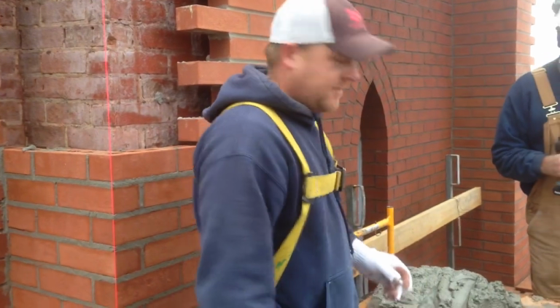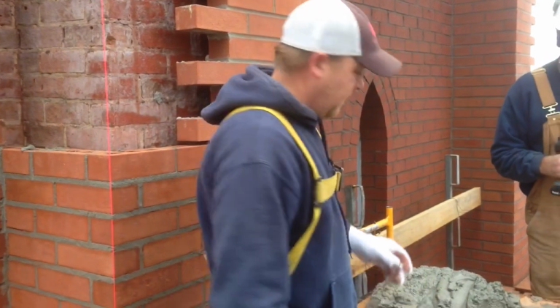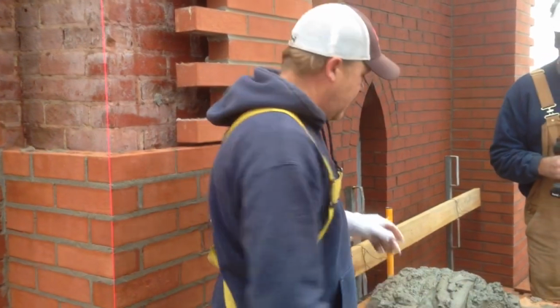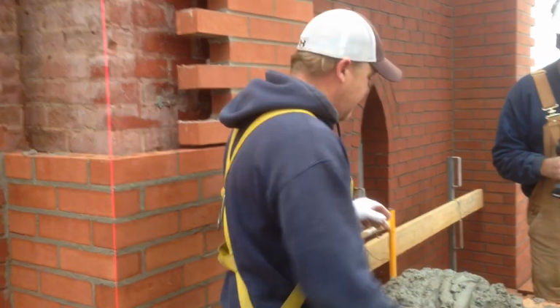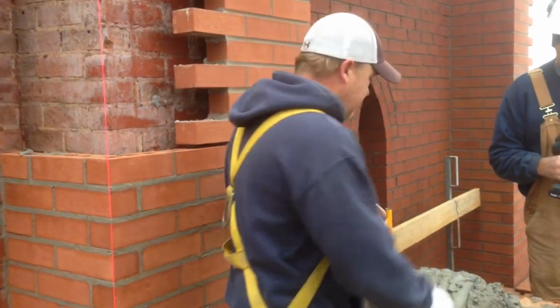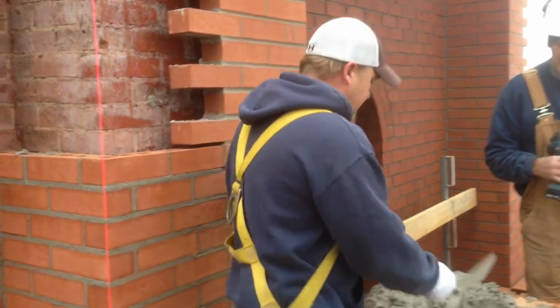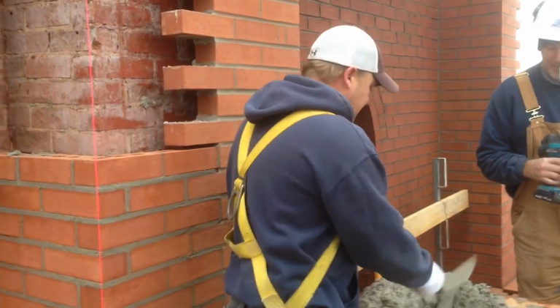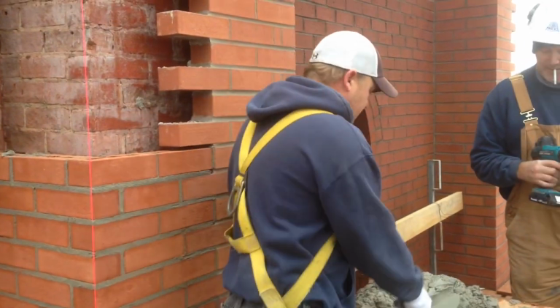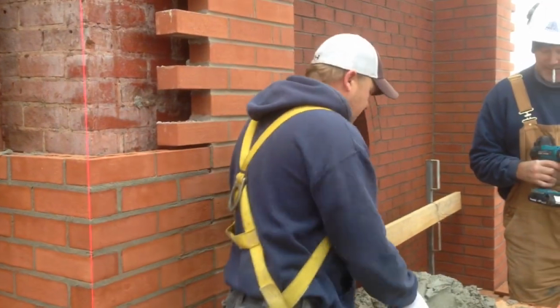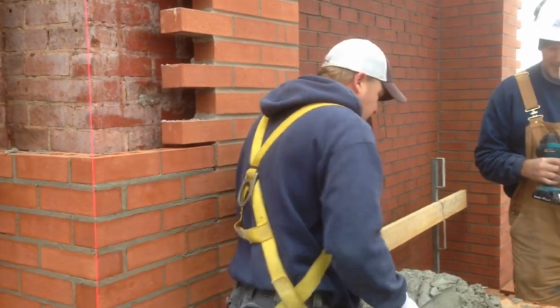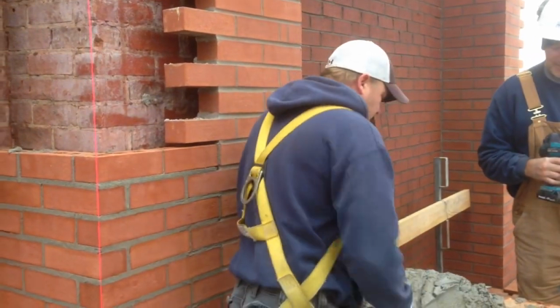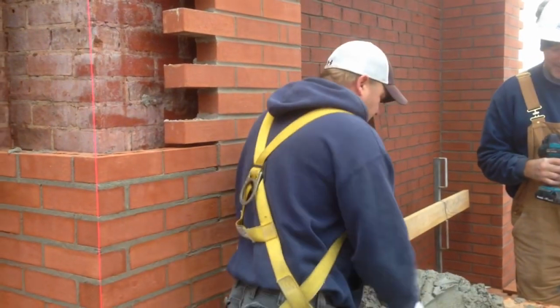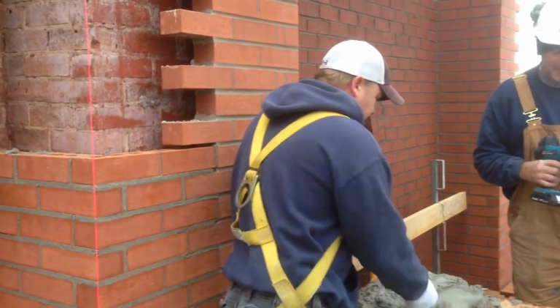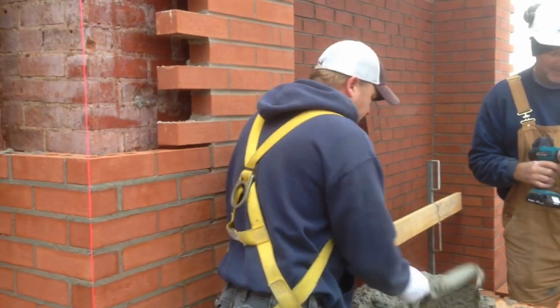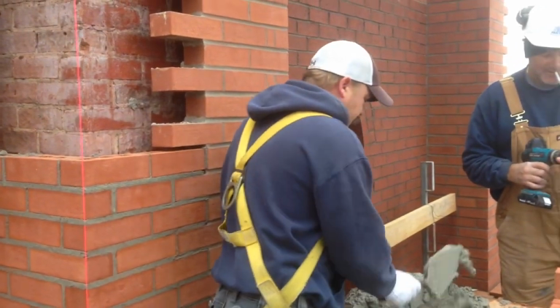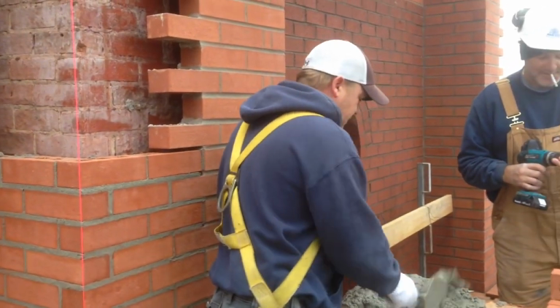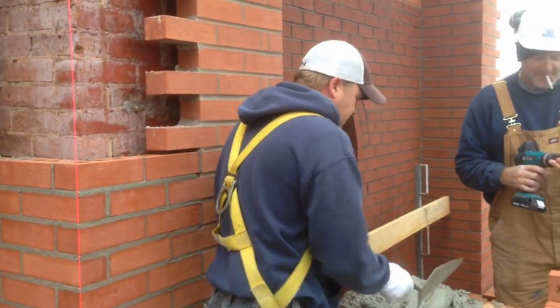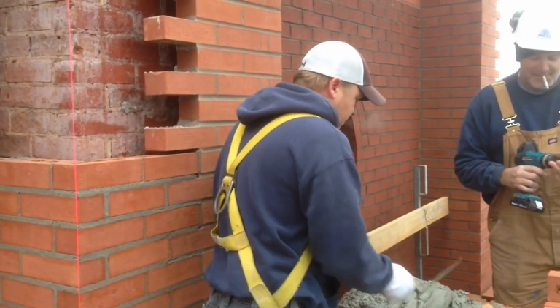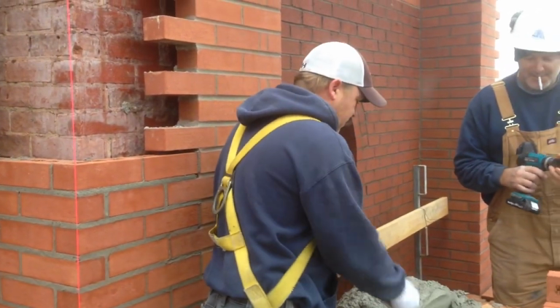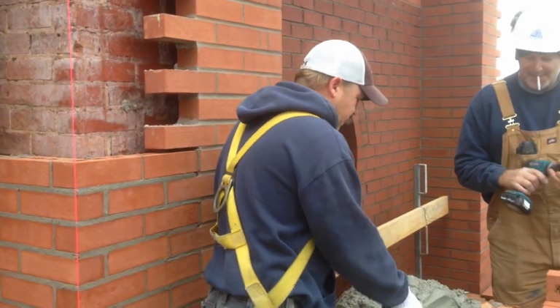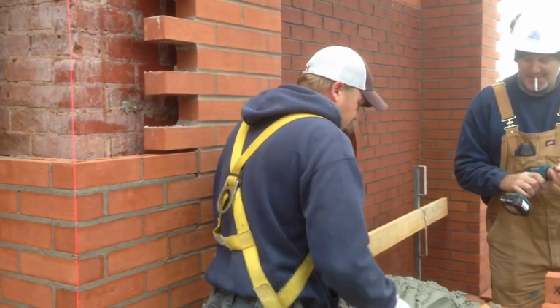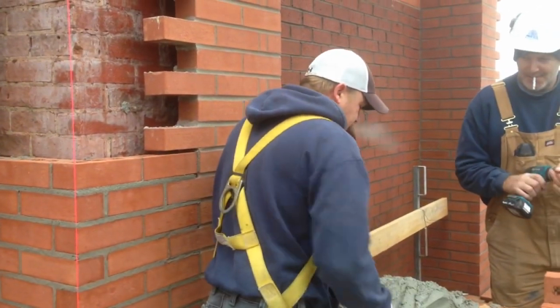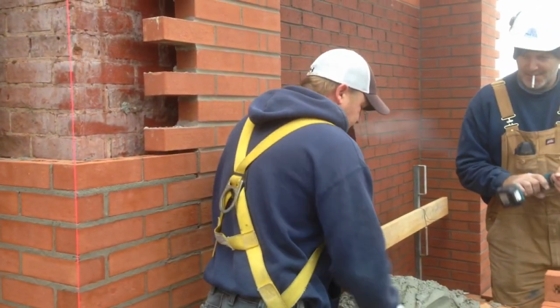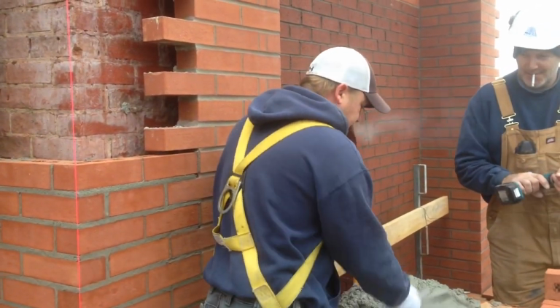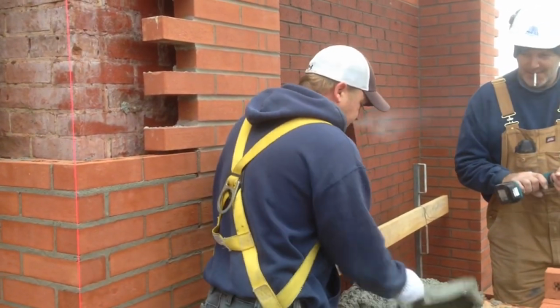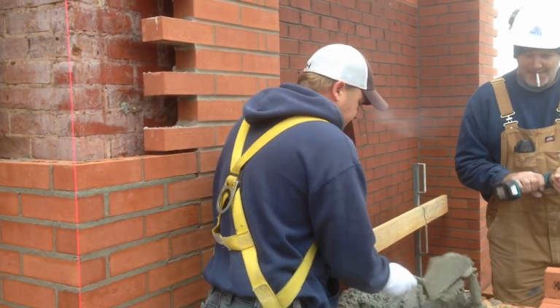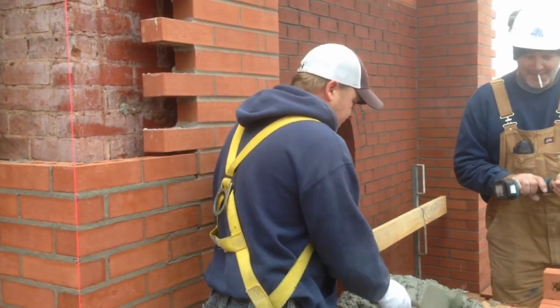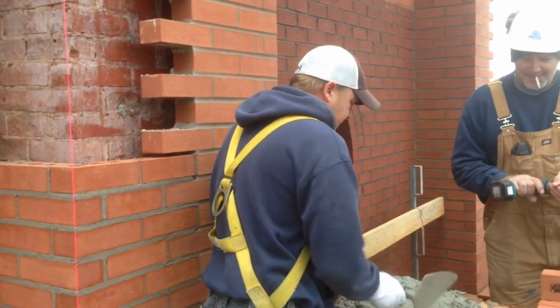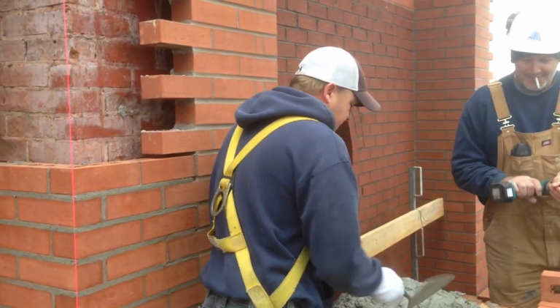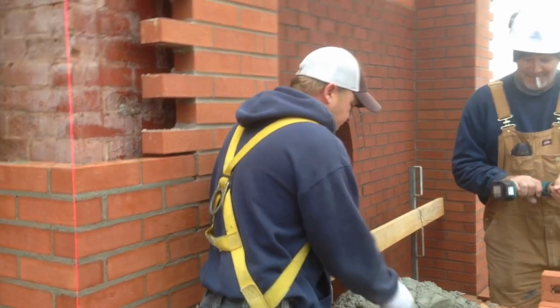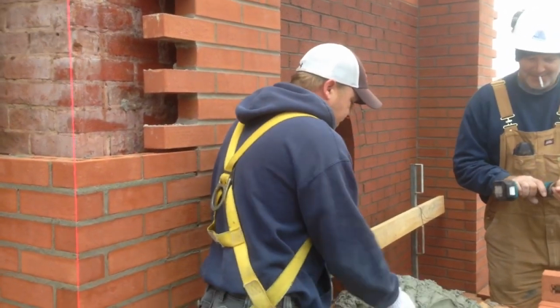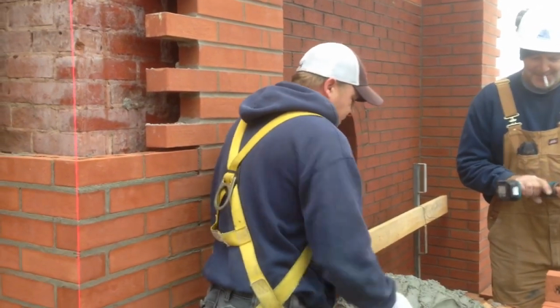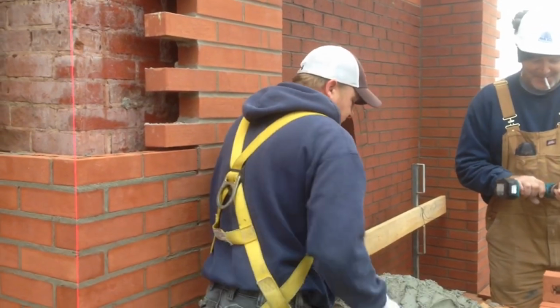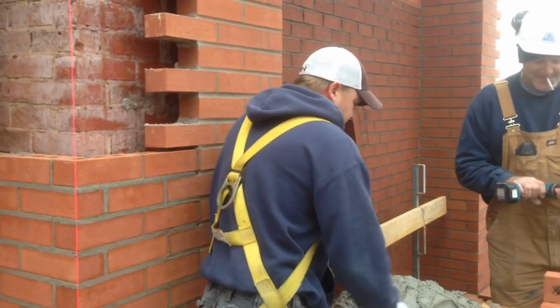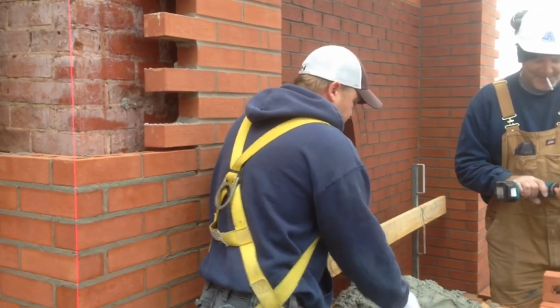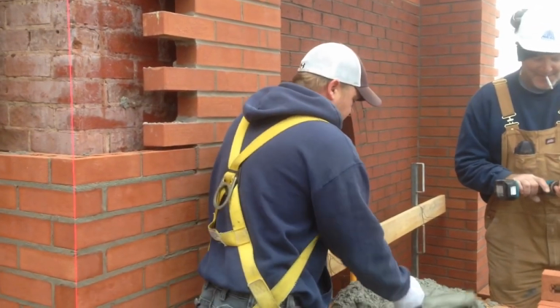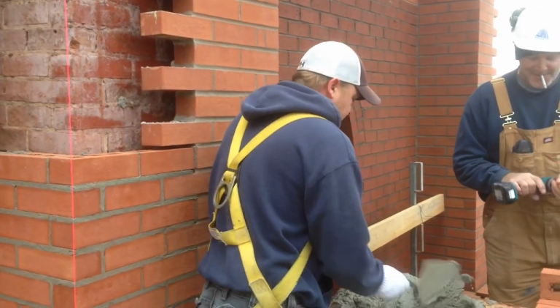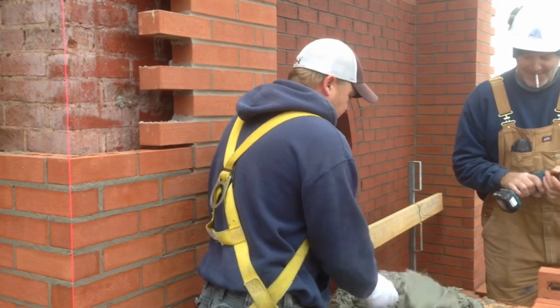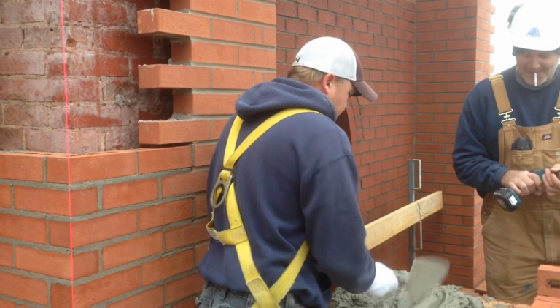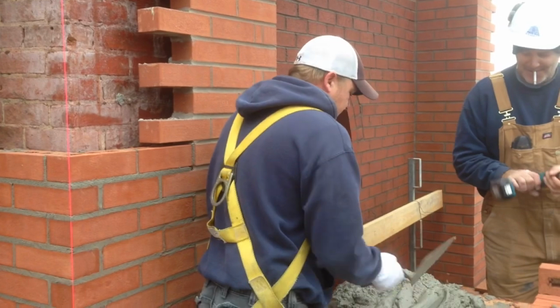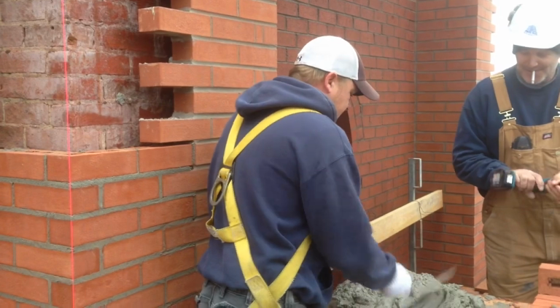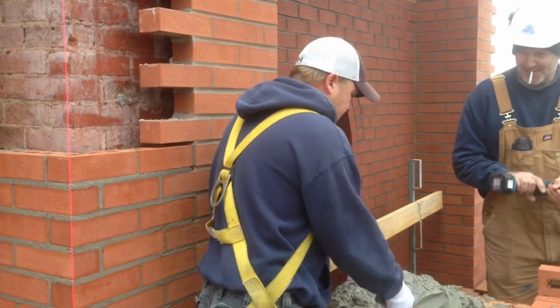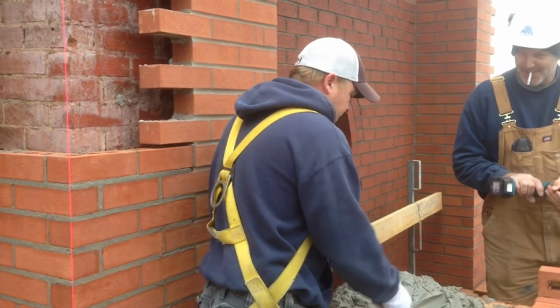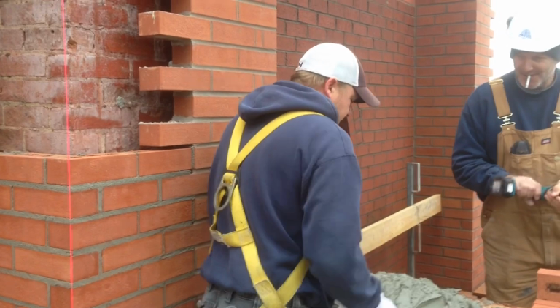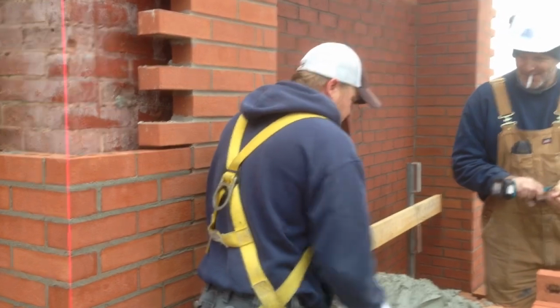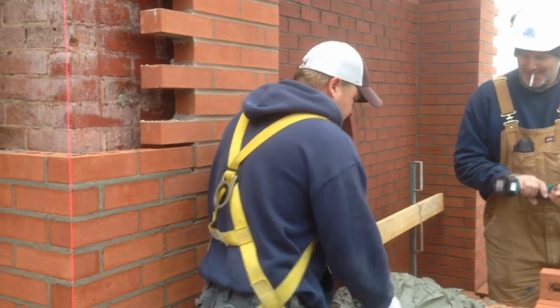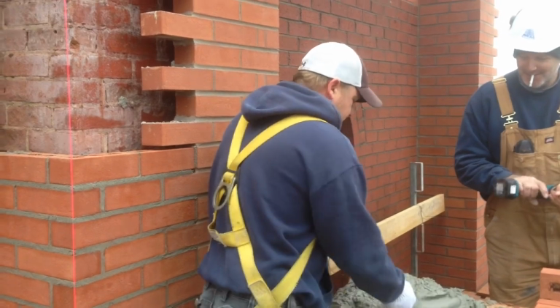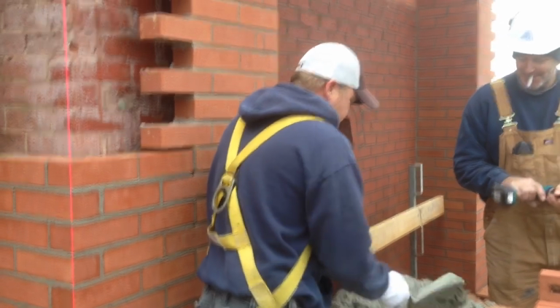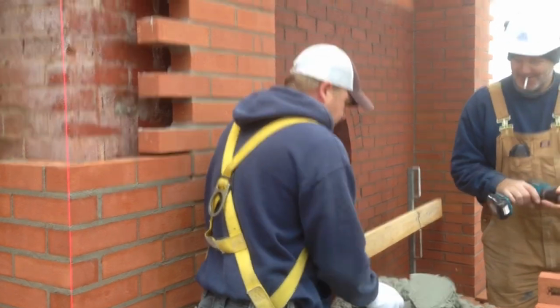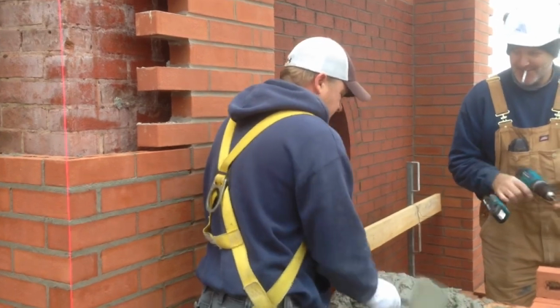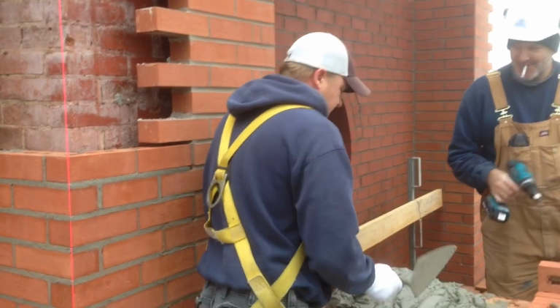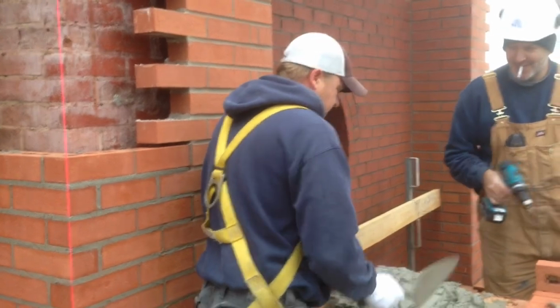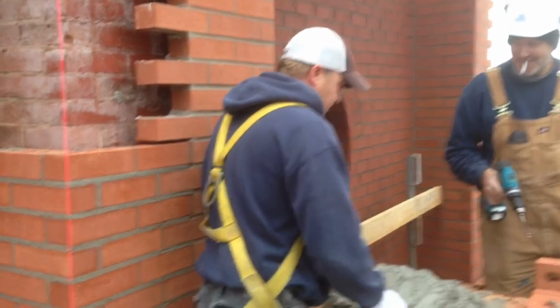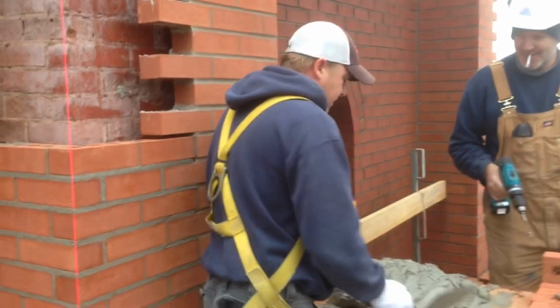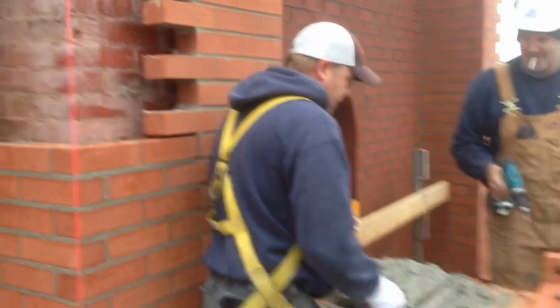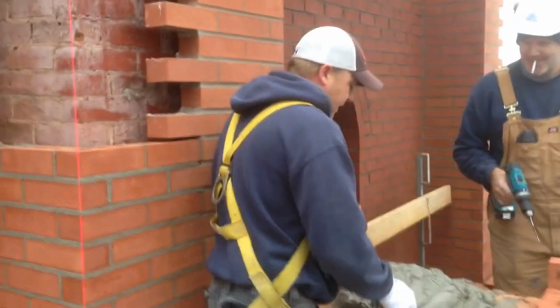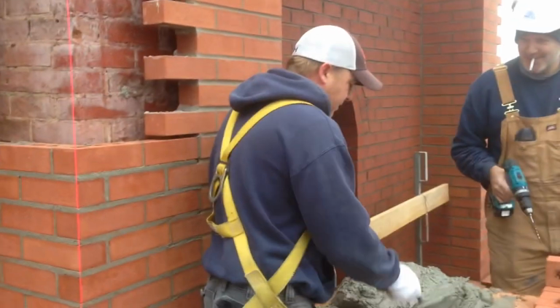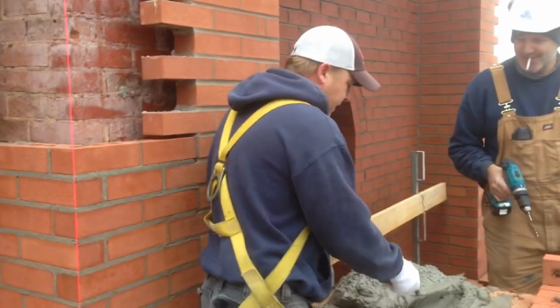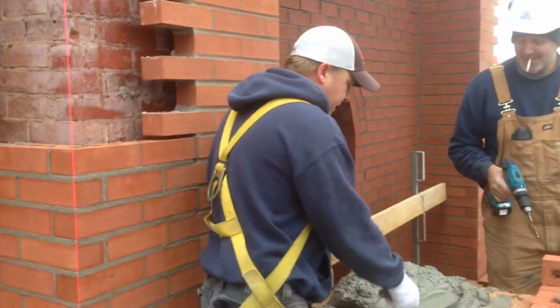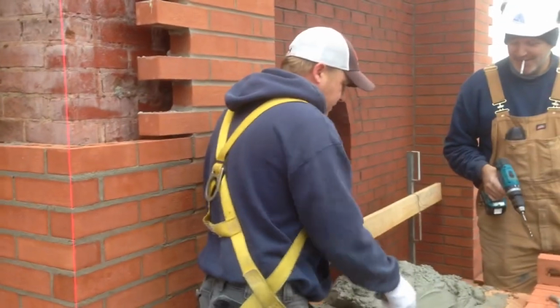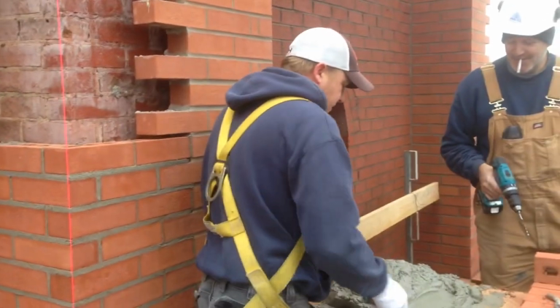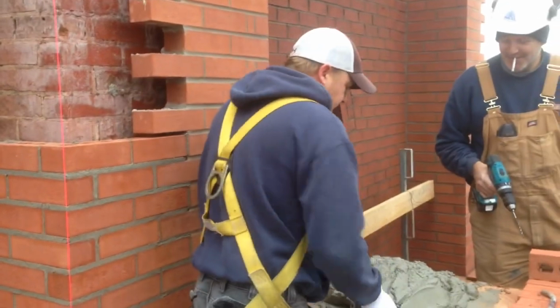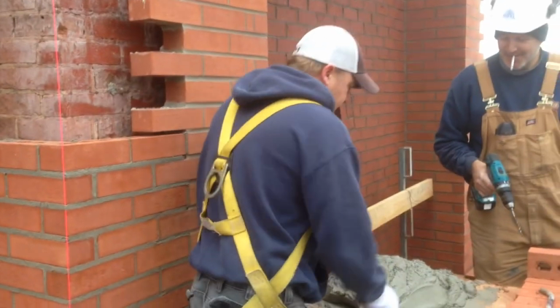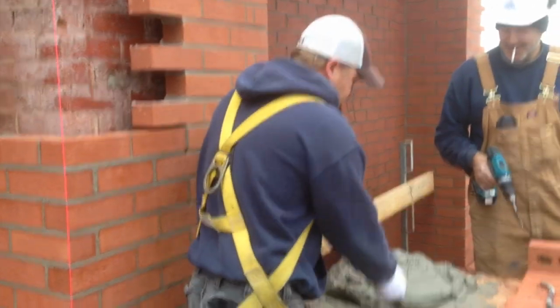Okay, professional bricklaying tutorial. For all the newbies here, learn how to lay brick in two minutes.